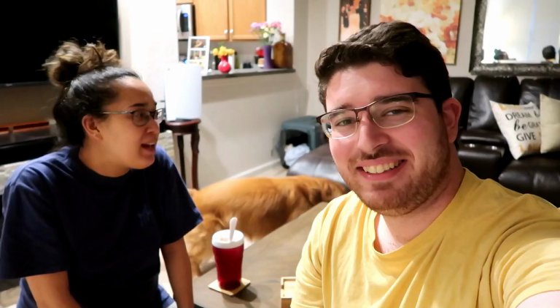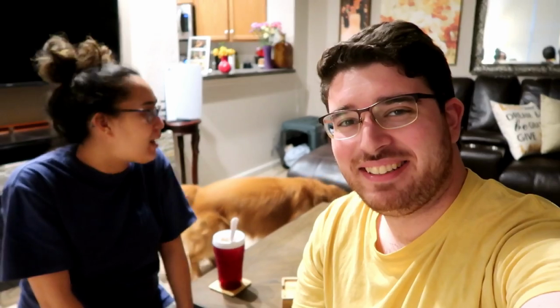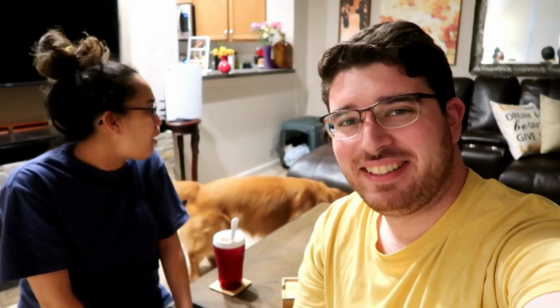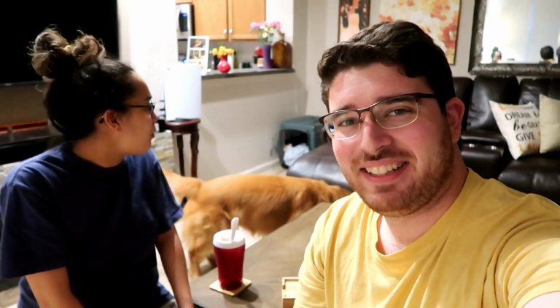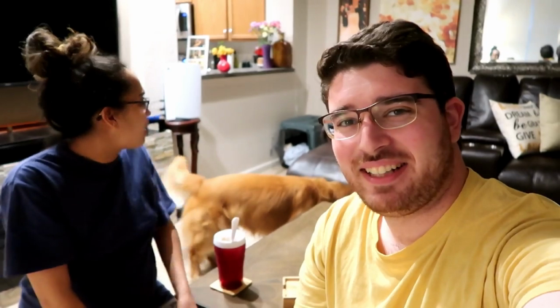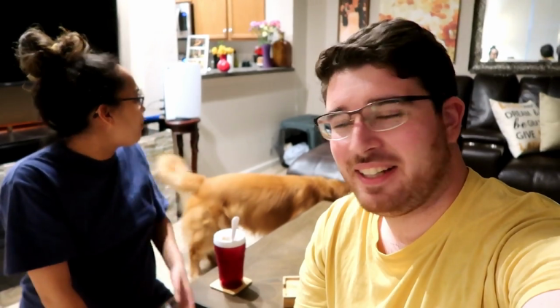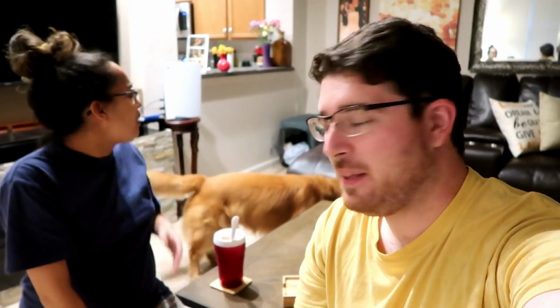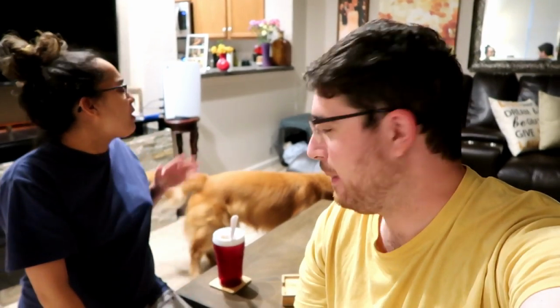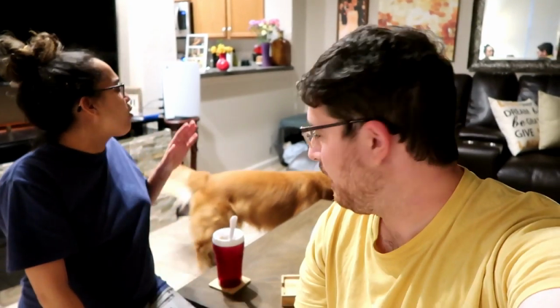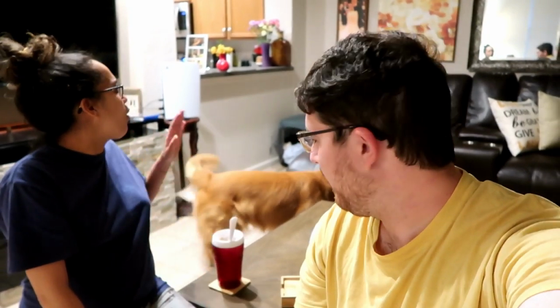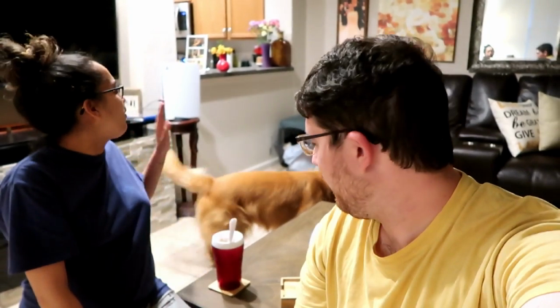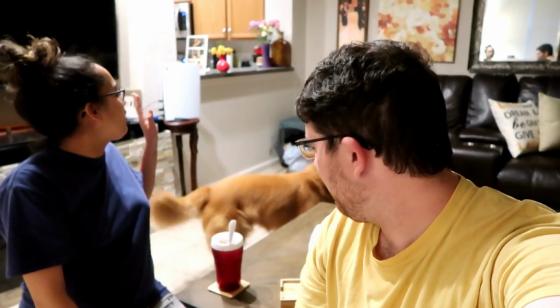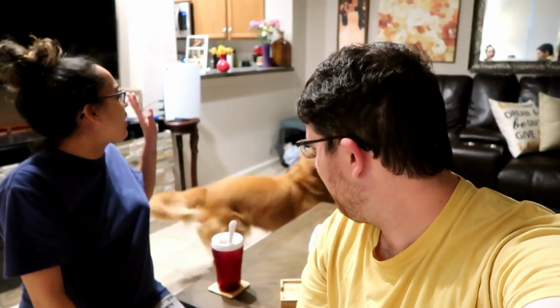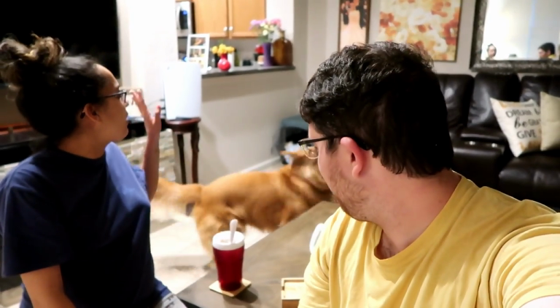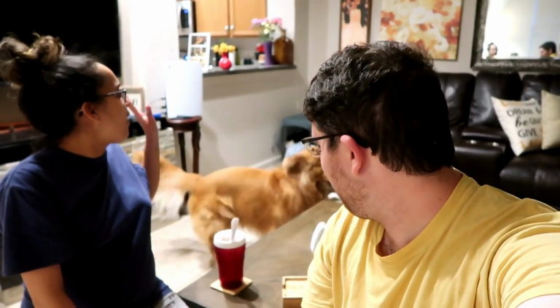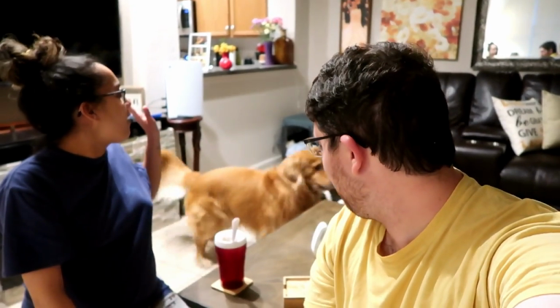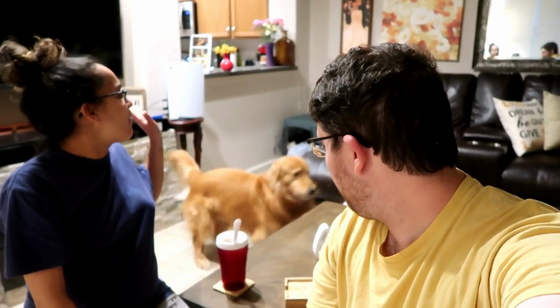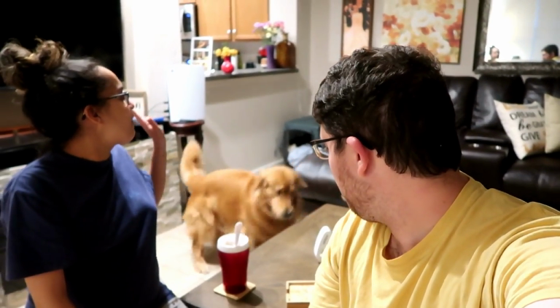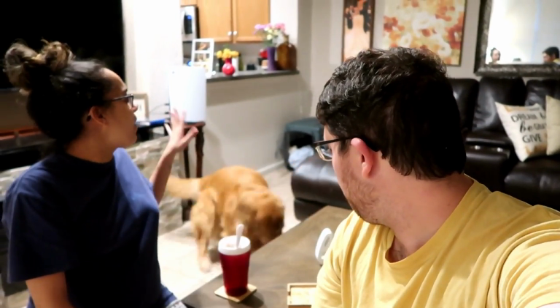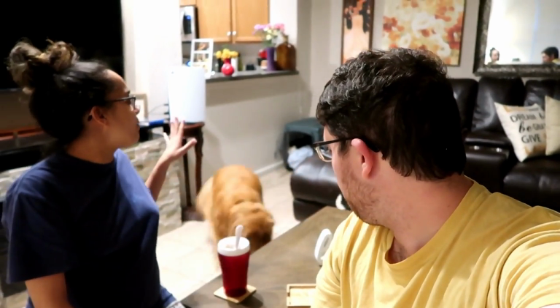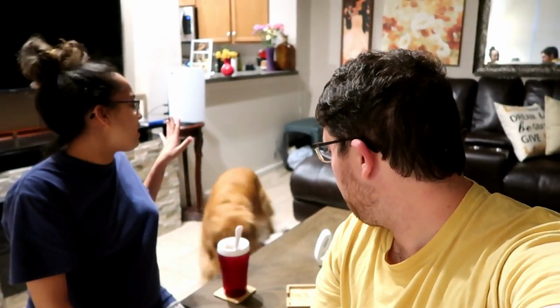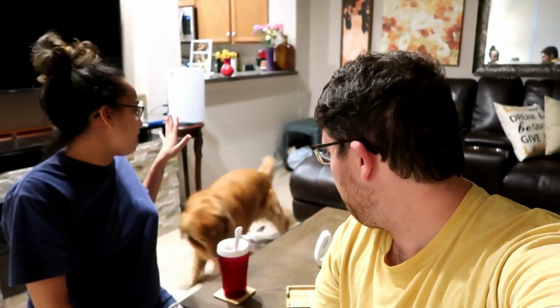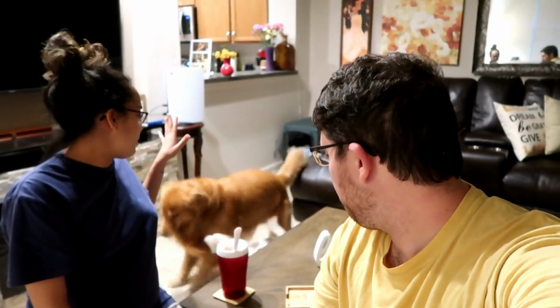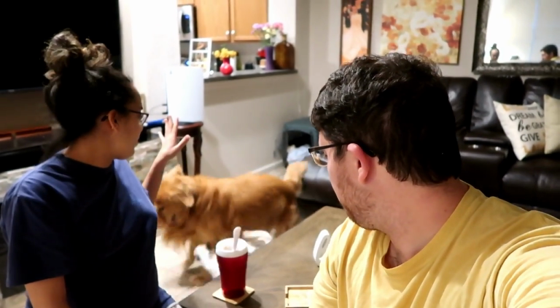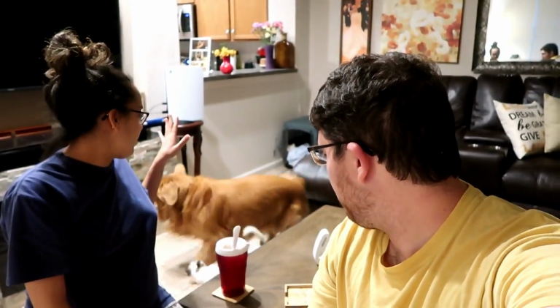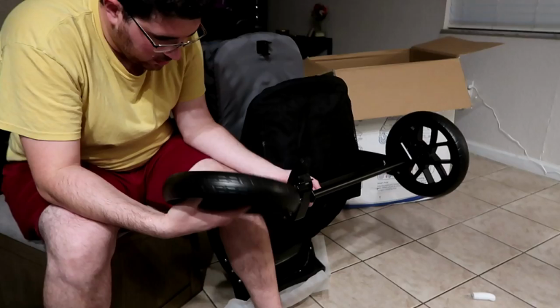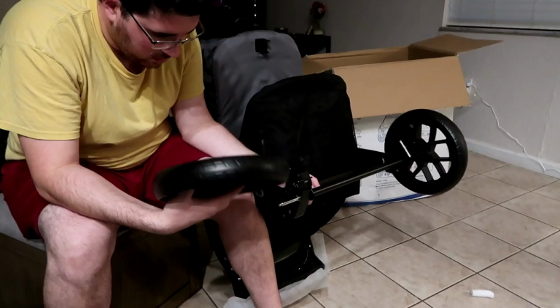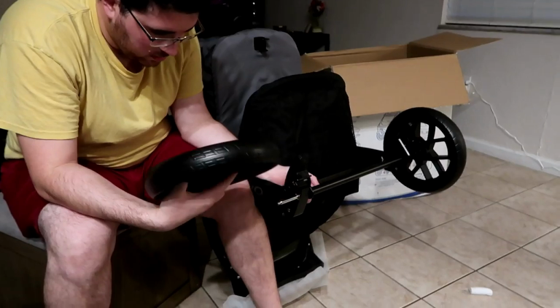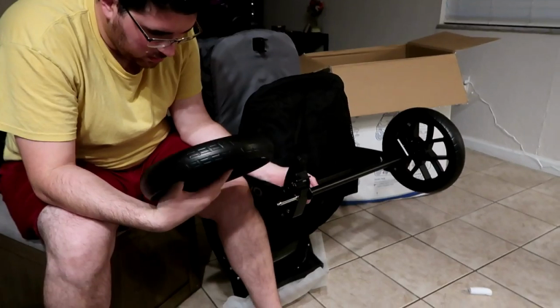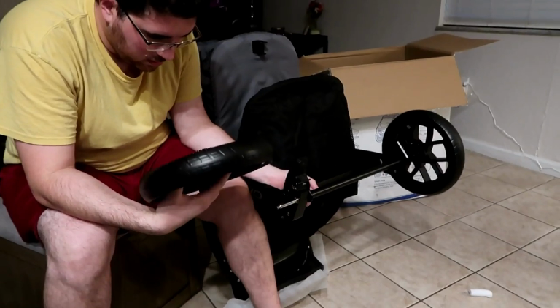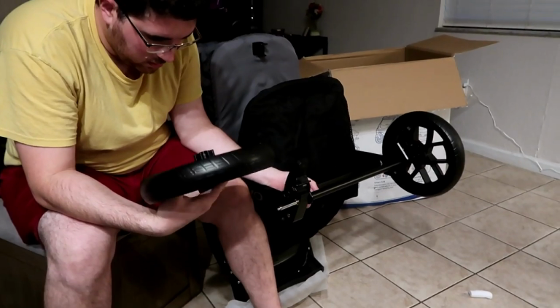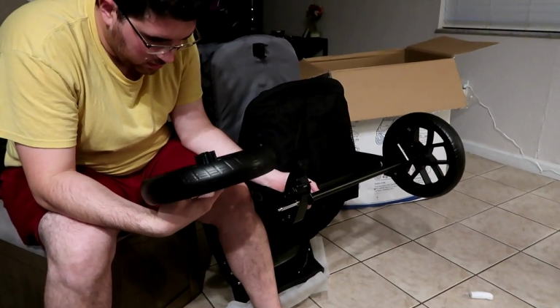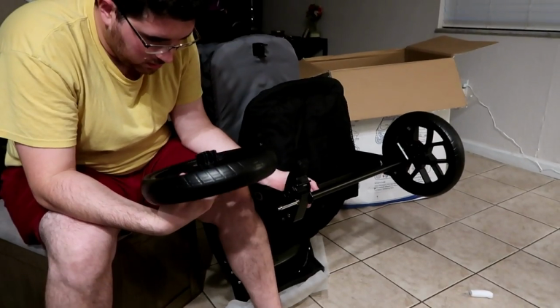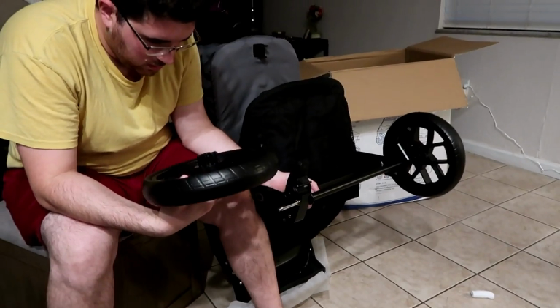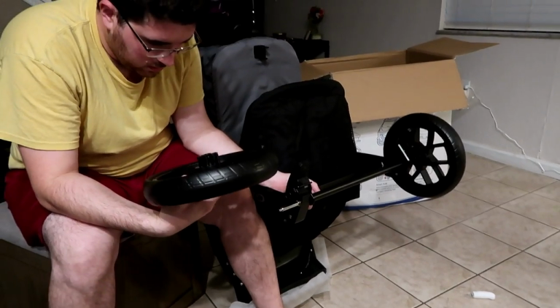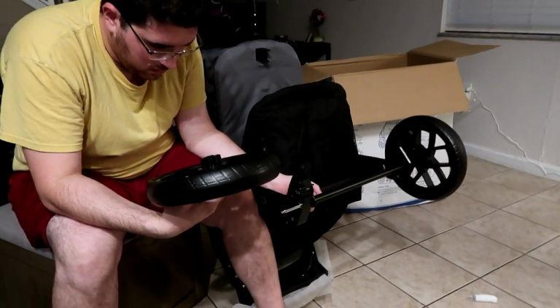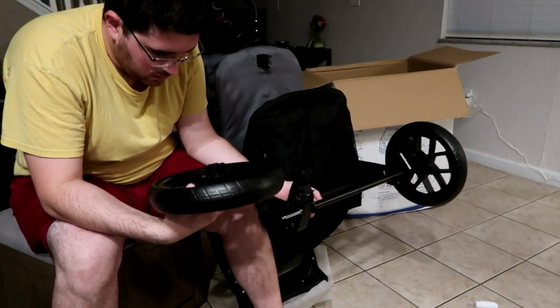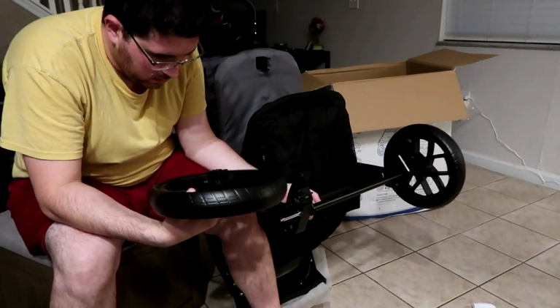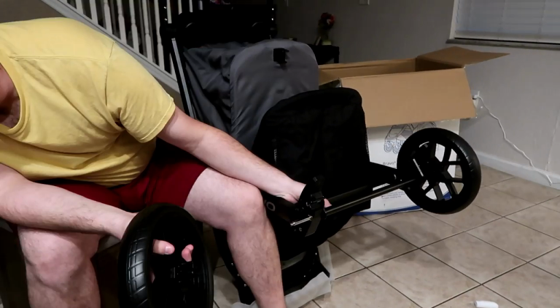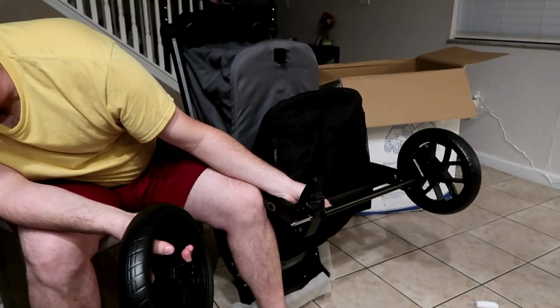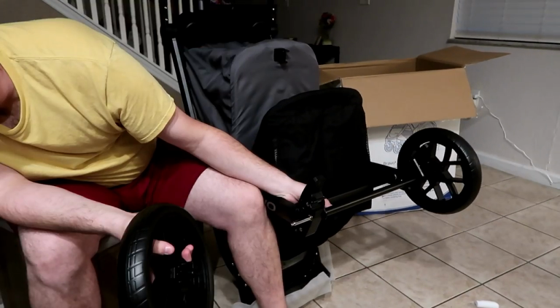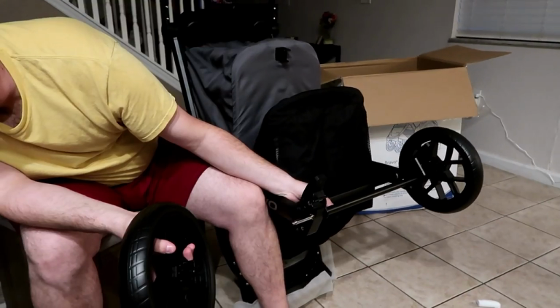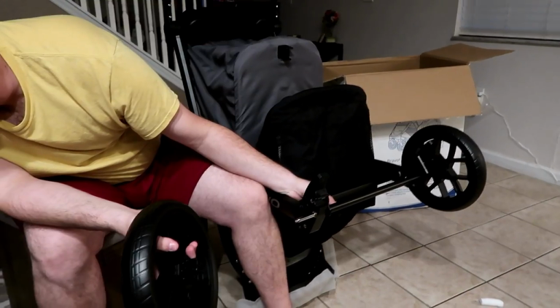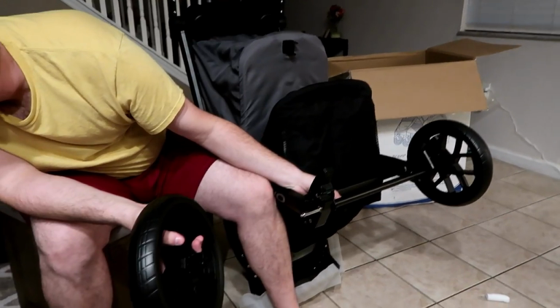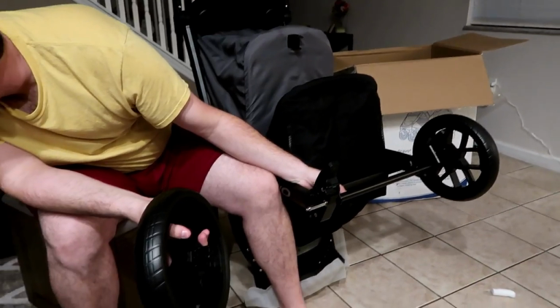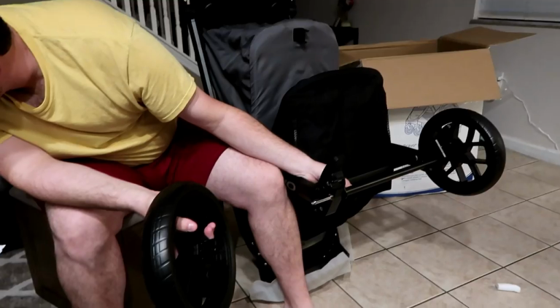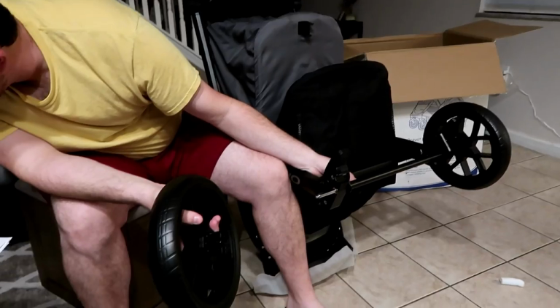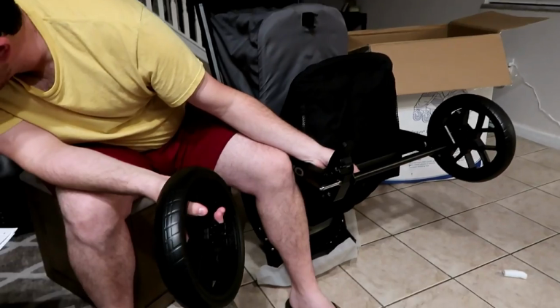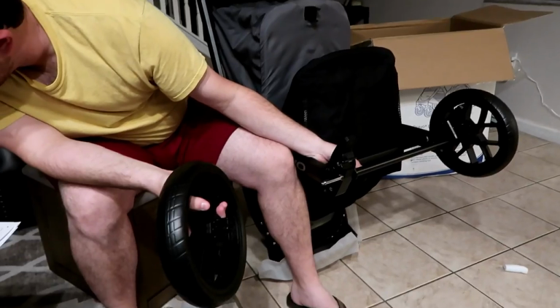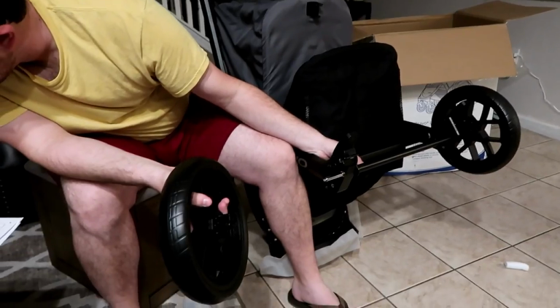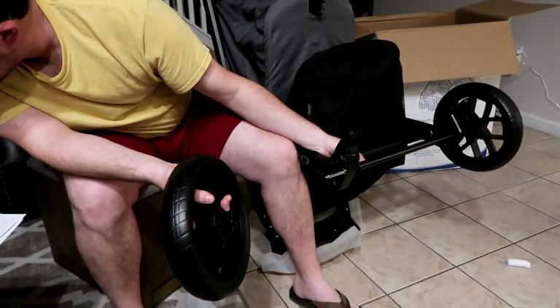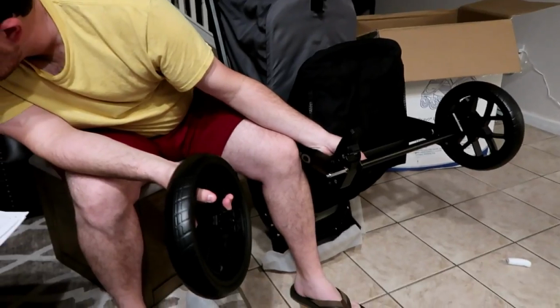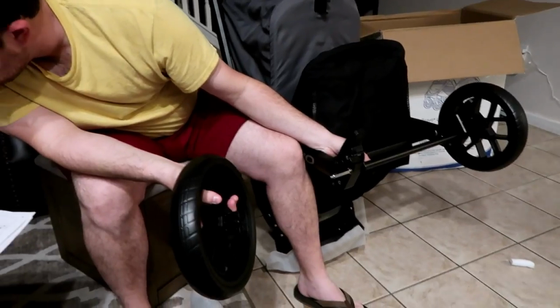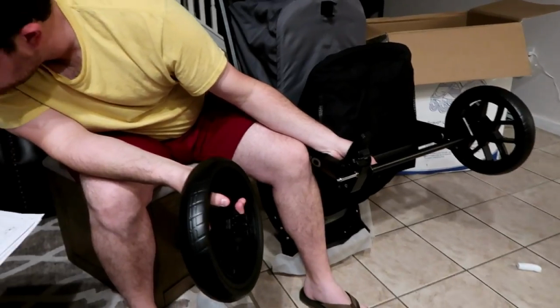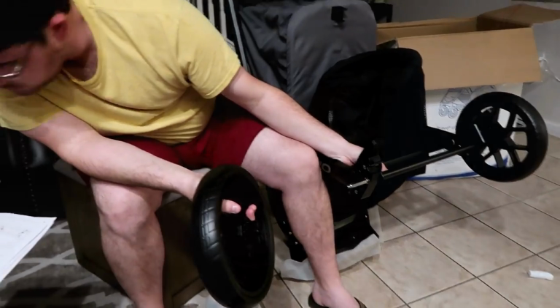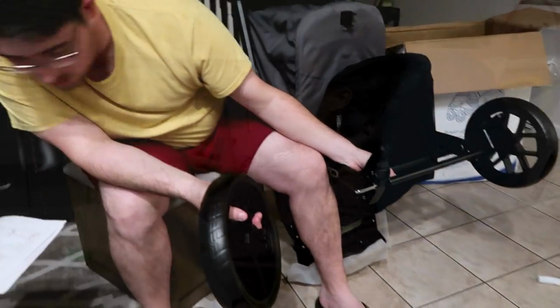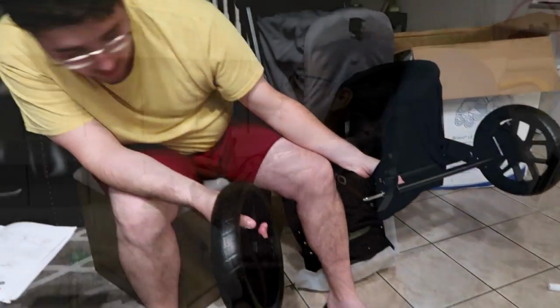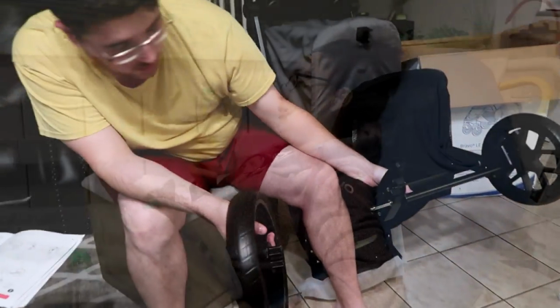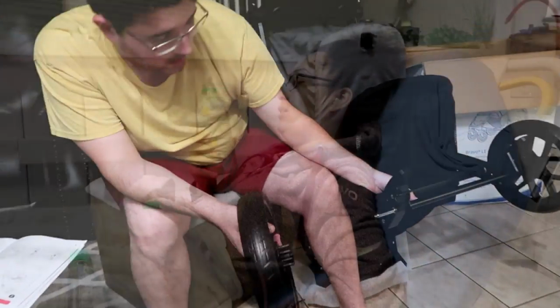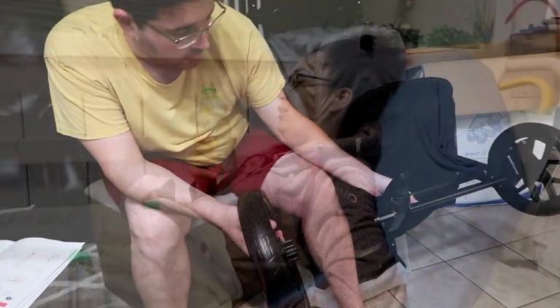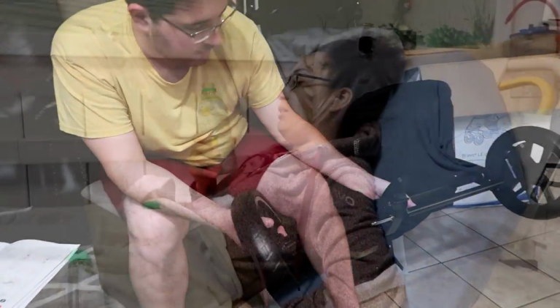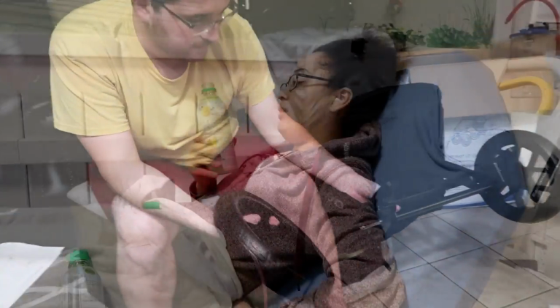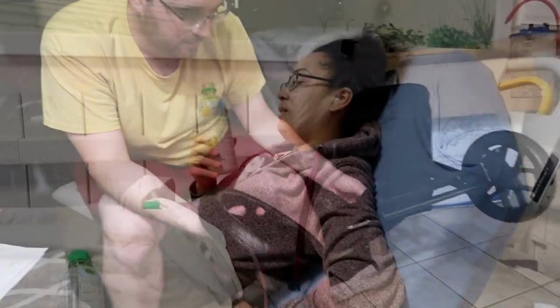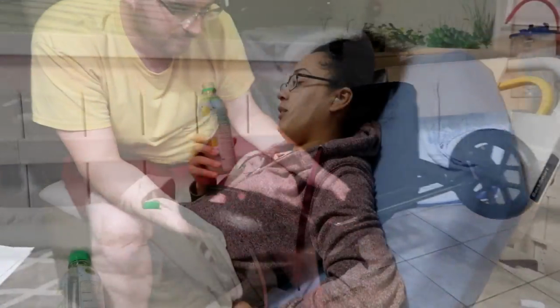Hey, can we record for like five minutes? Did you just break it? Is it not safe? The wheel just fell off, so...